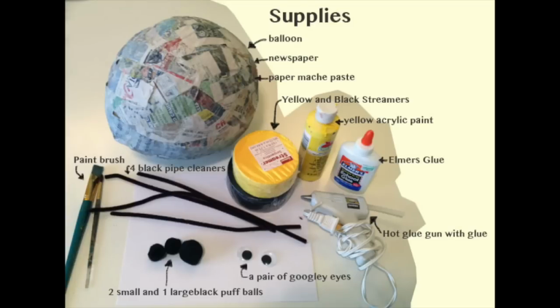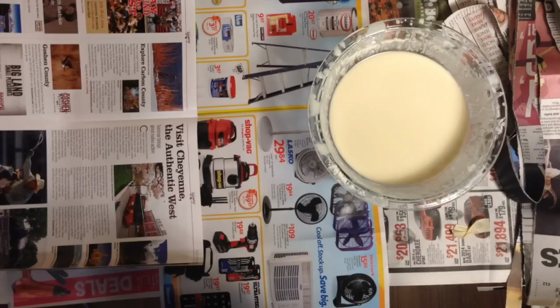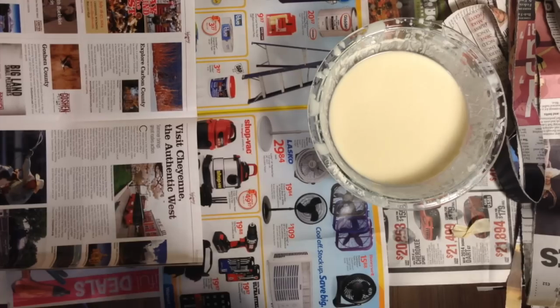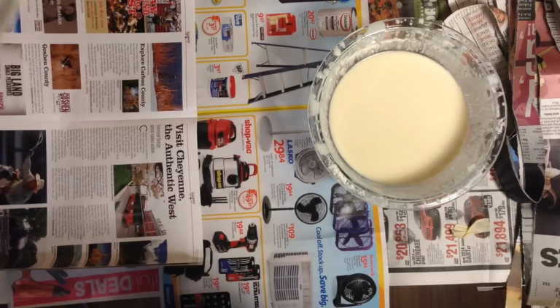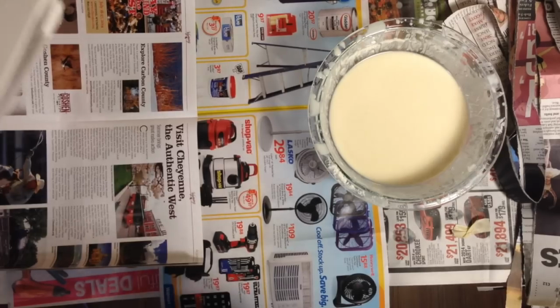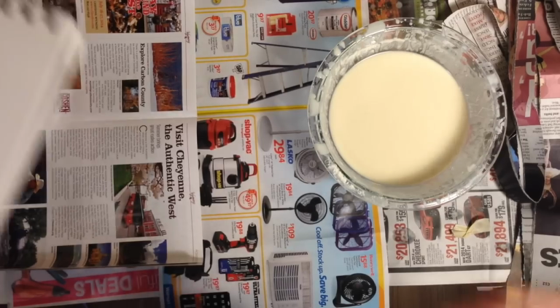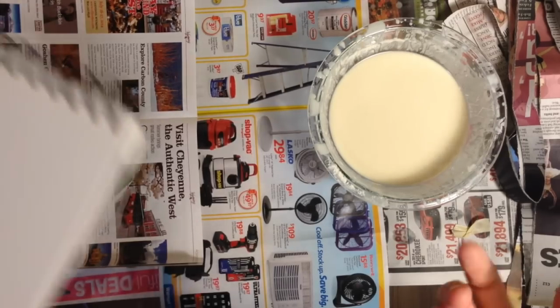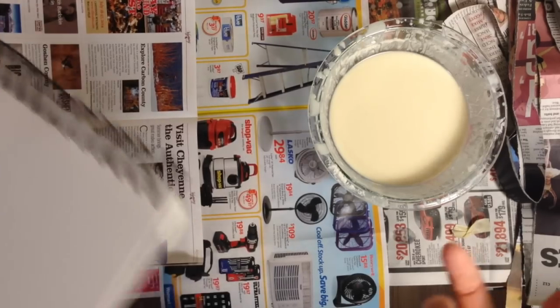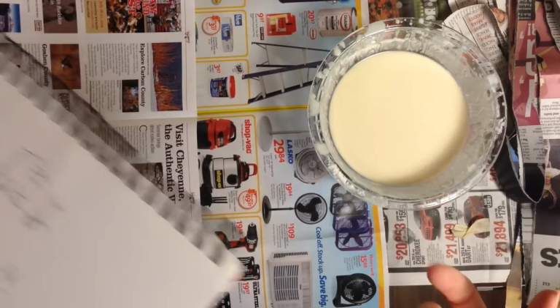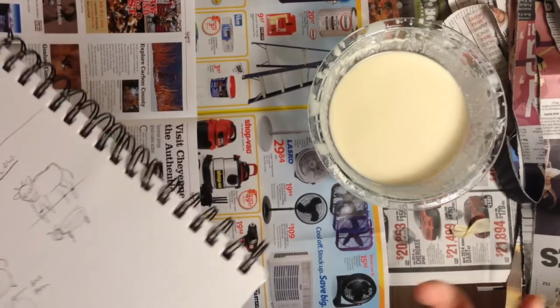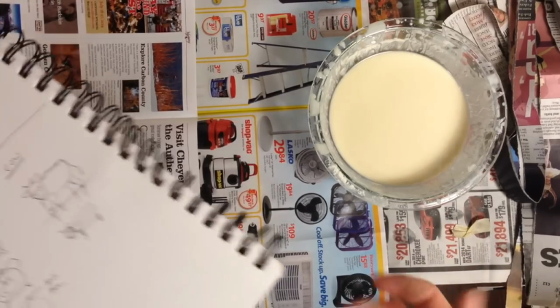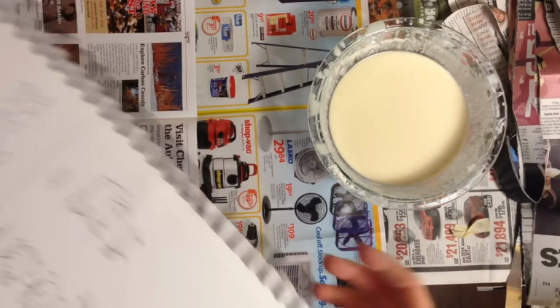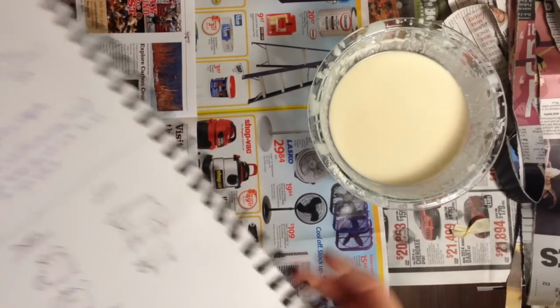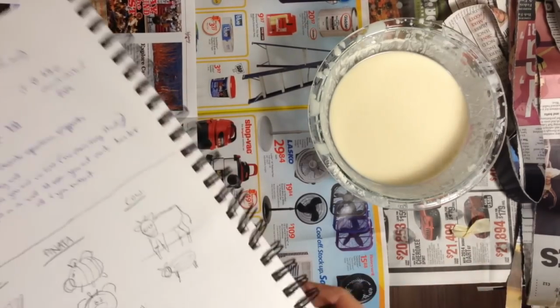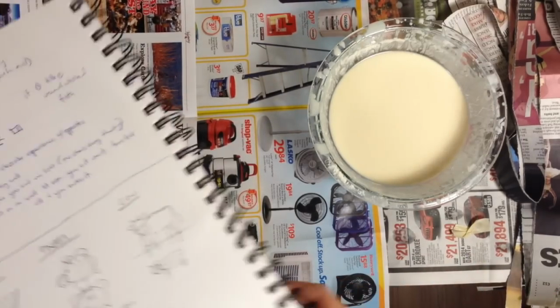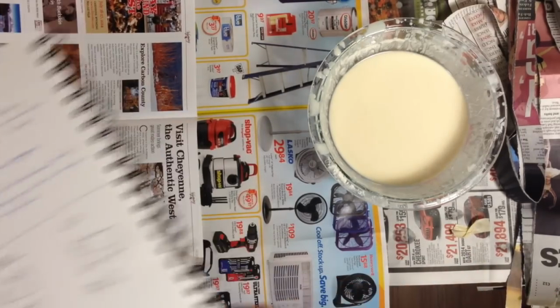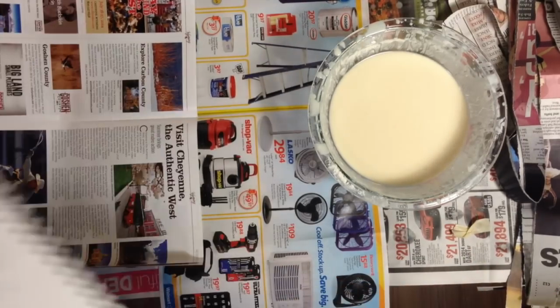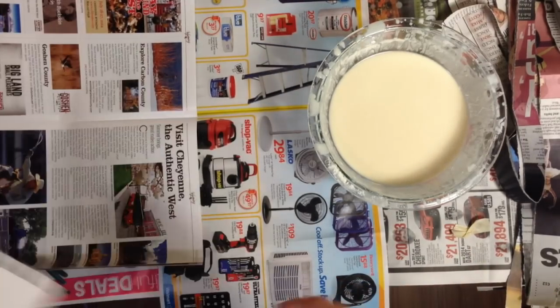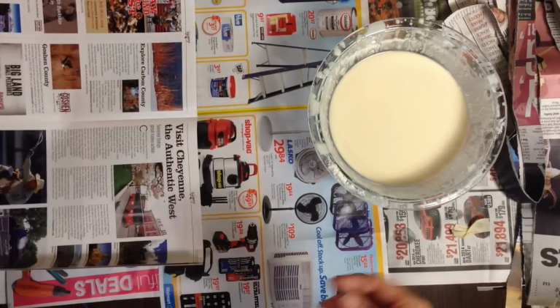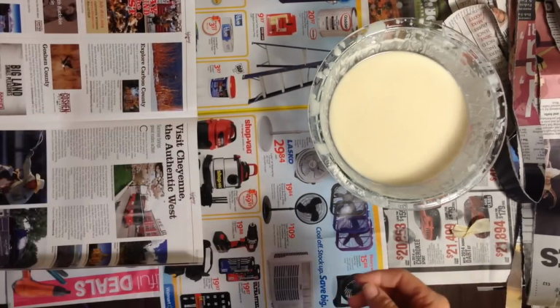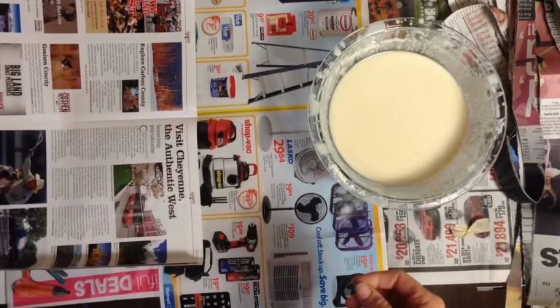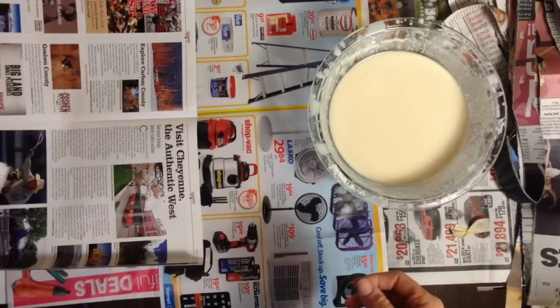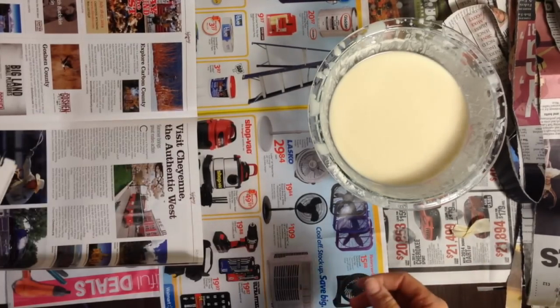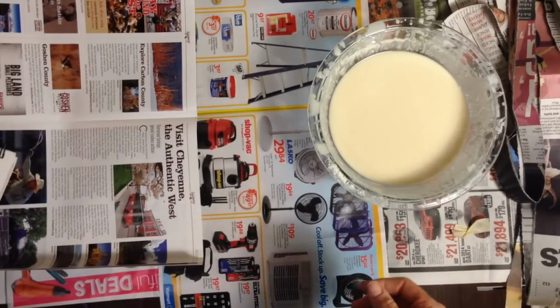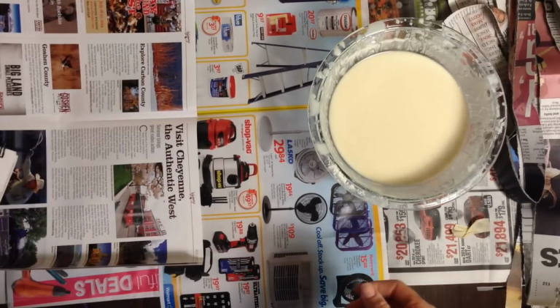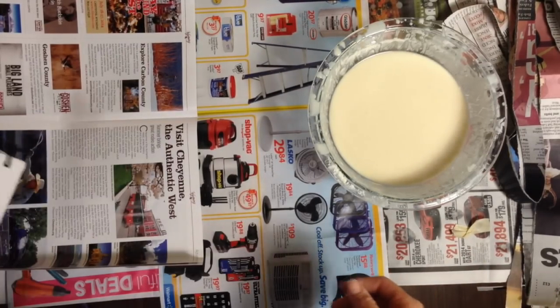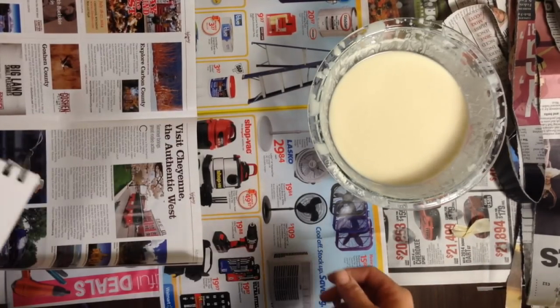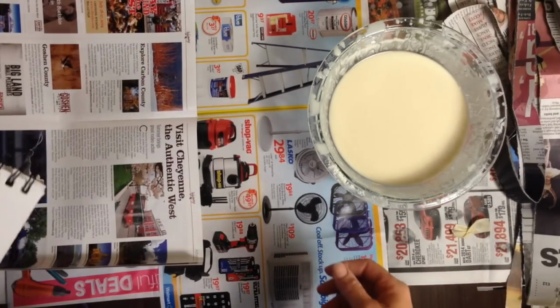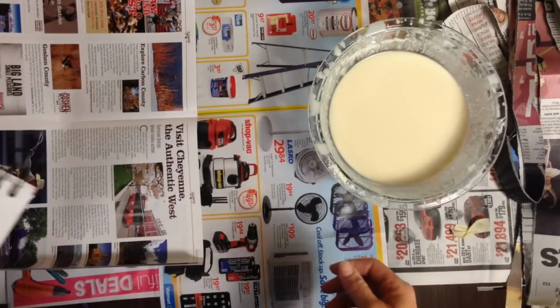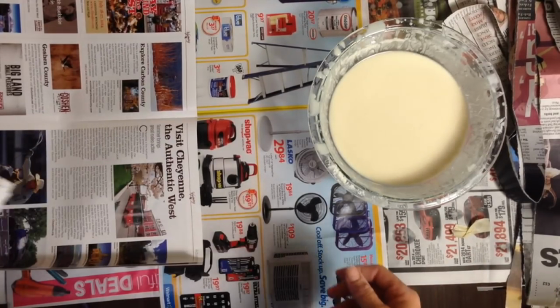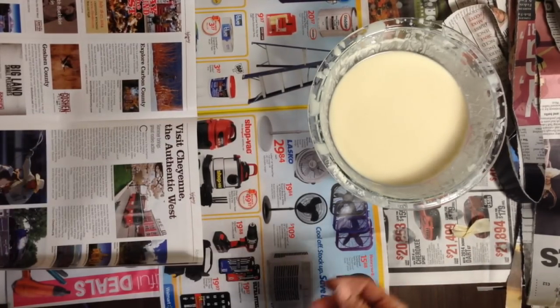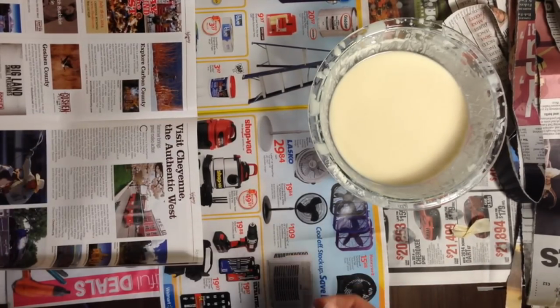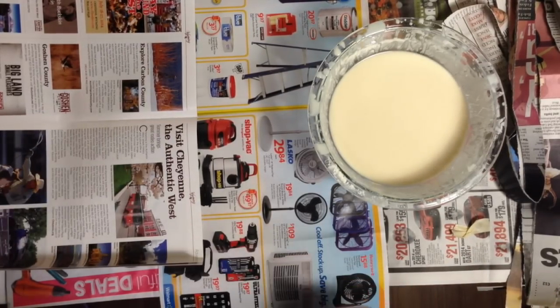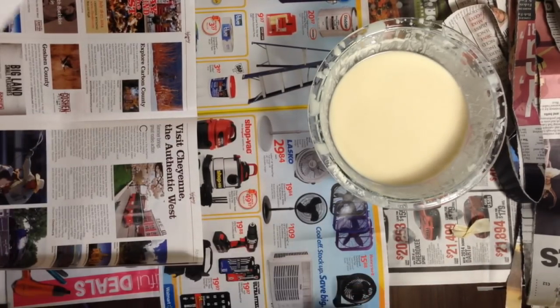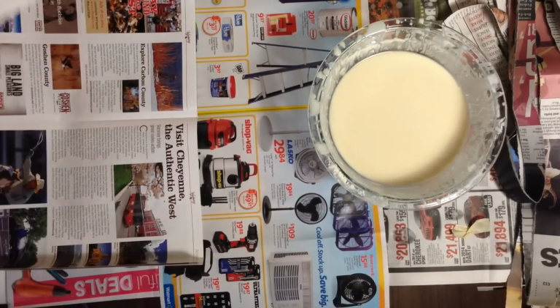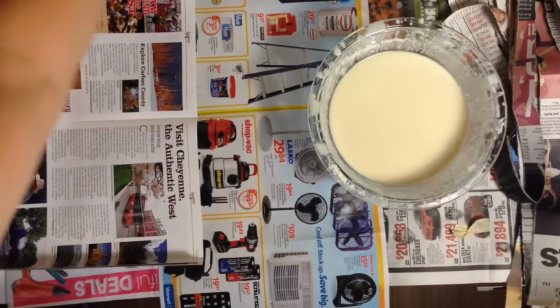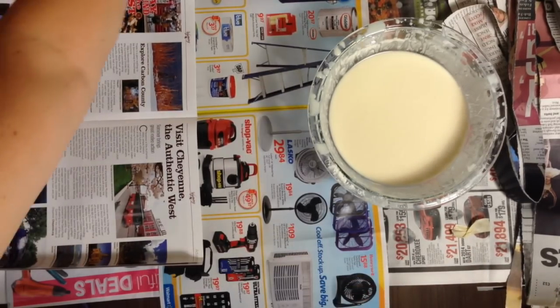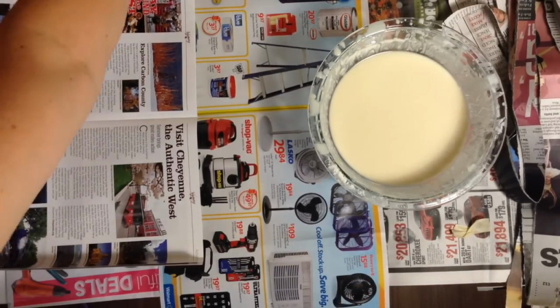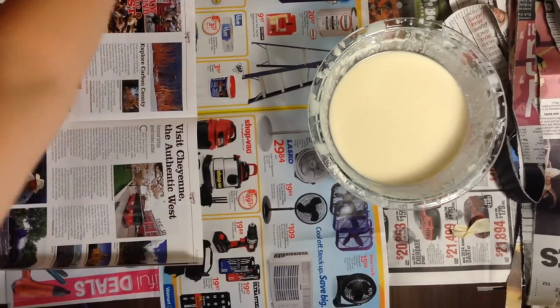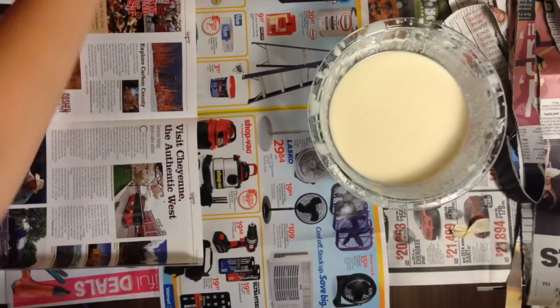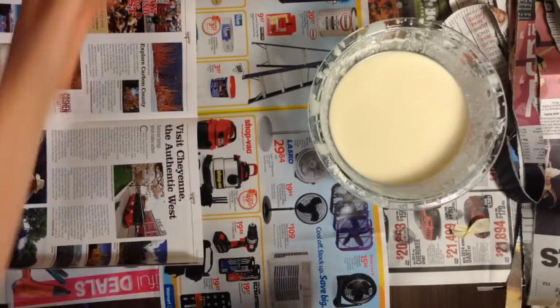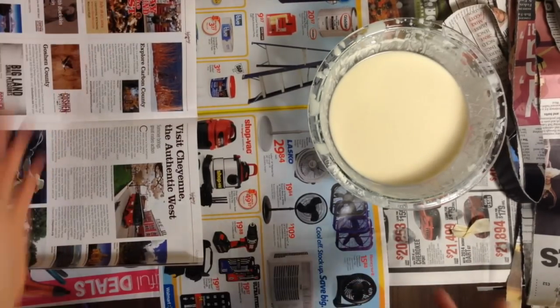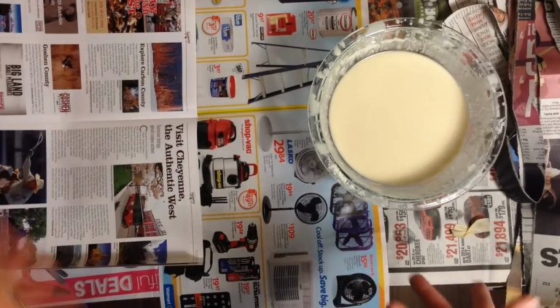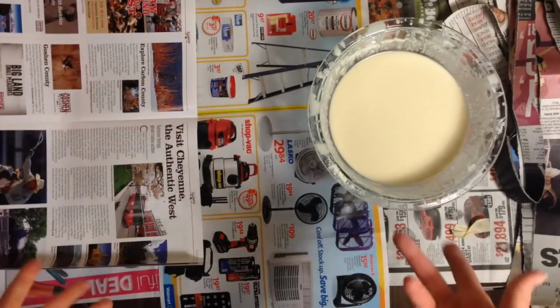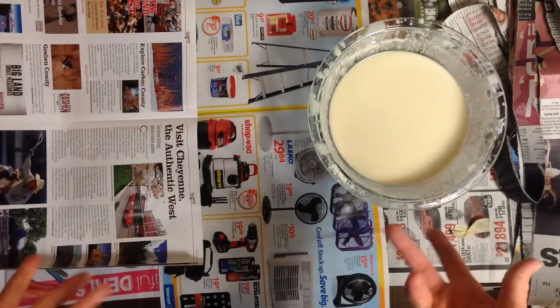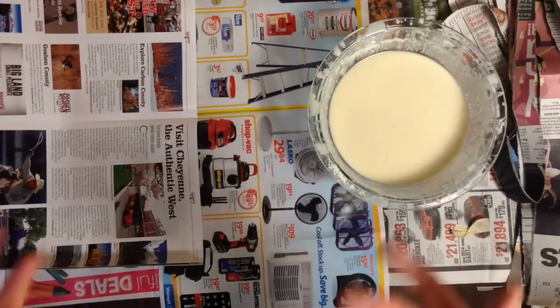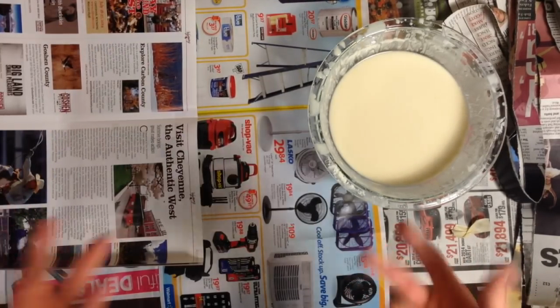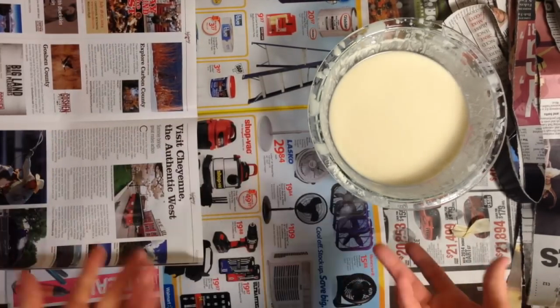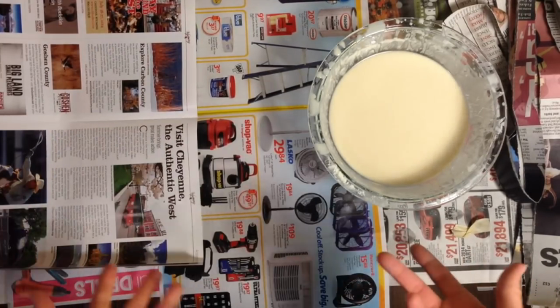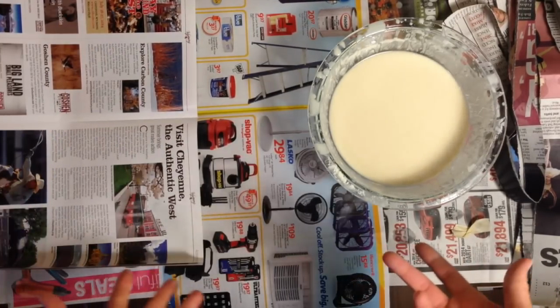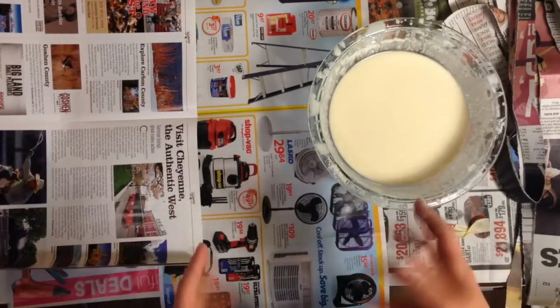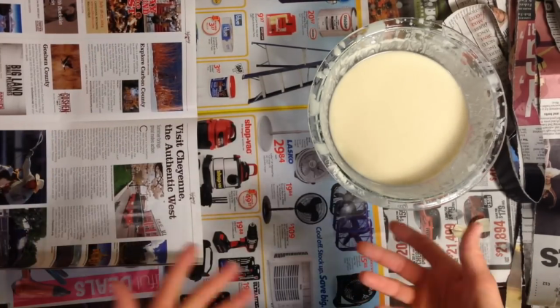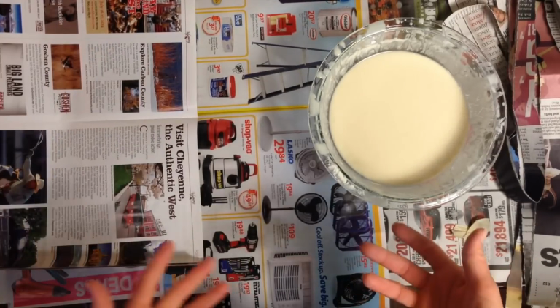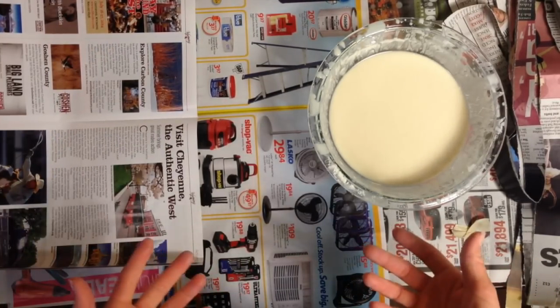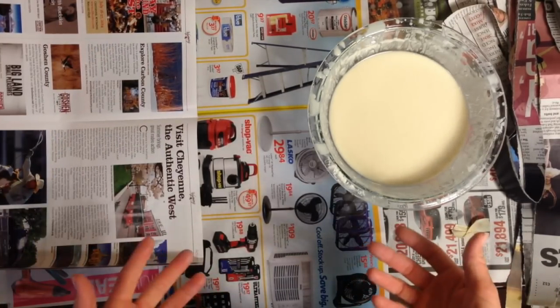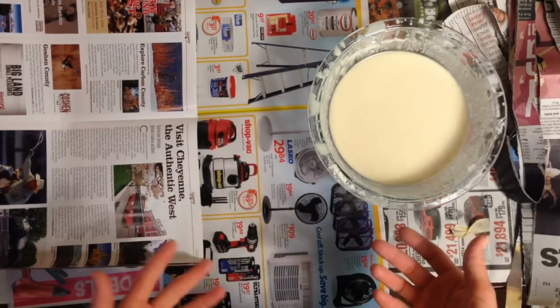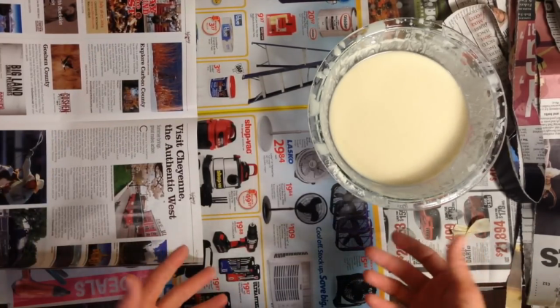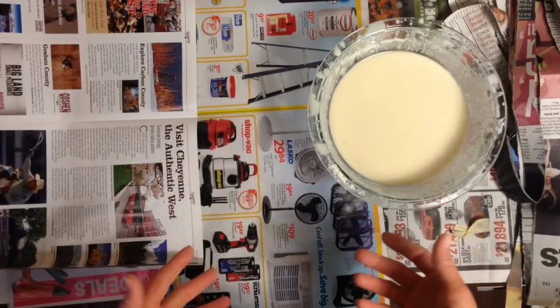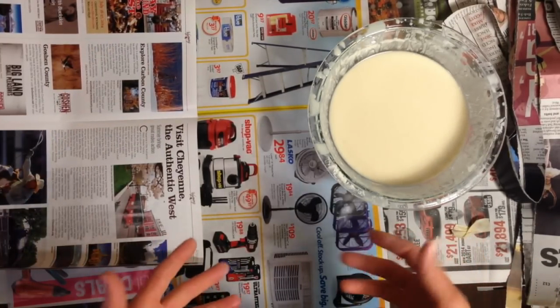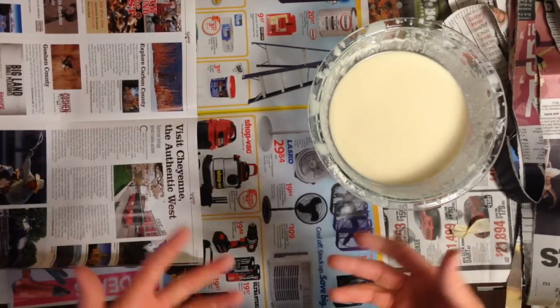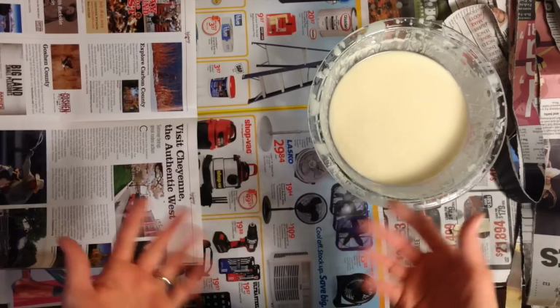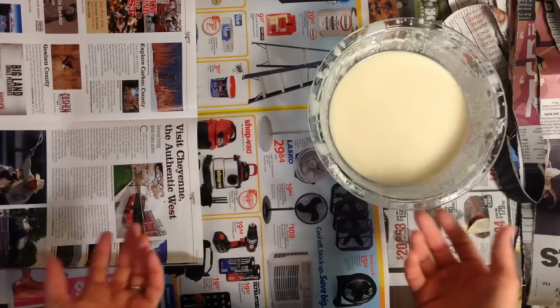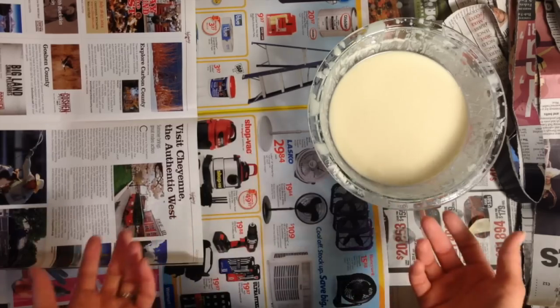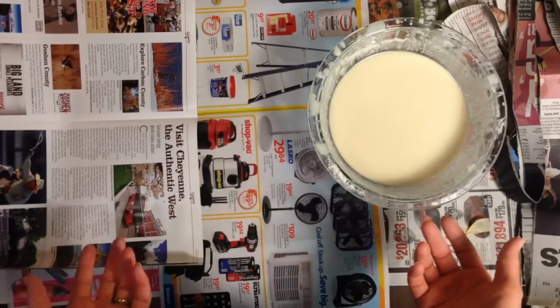Hi, welcome to Mr. Otter Studio. In this tutorial, I'm going to show you how to make a paper mache pinata. I'm going to make a bumblebee.